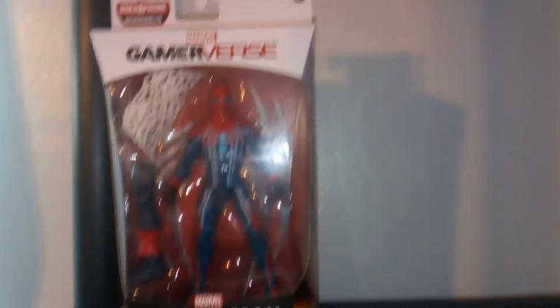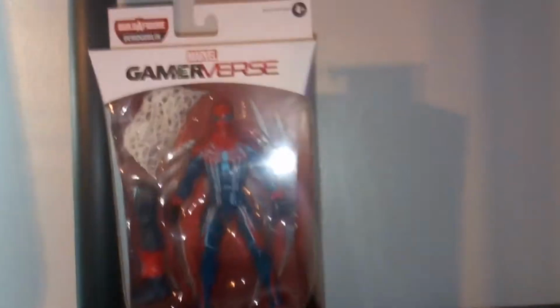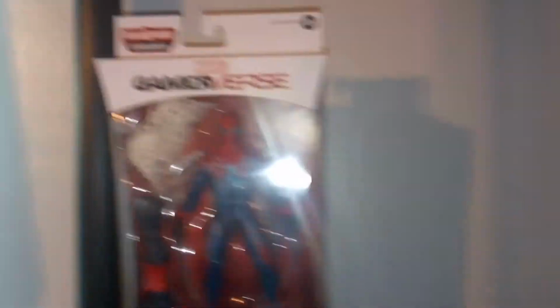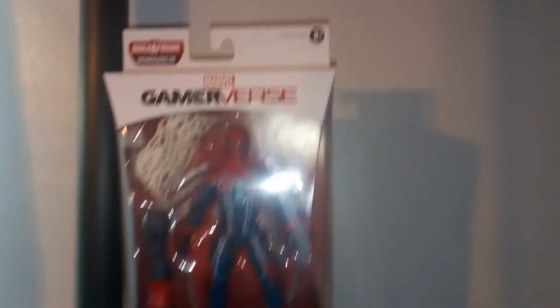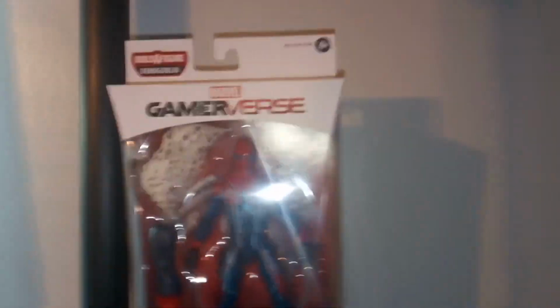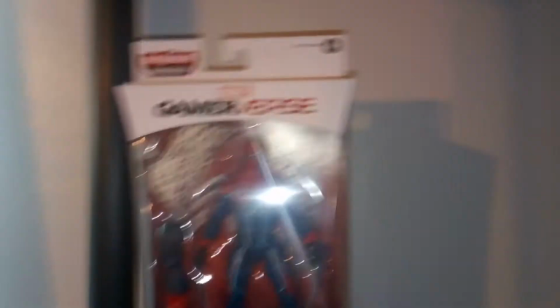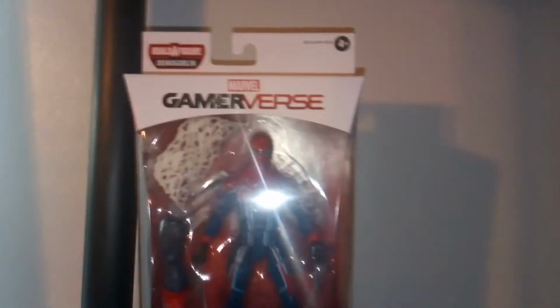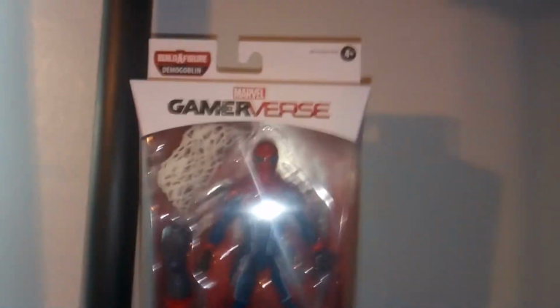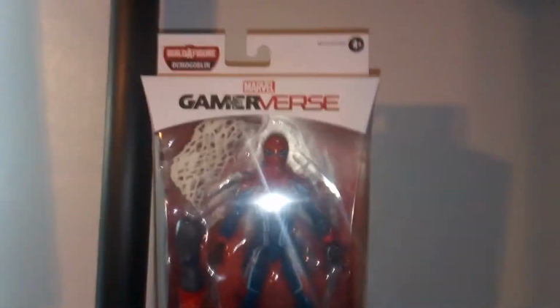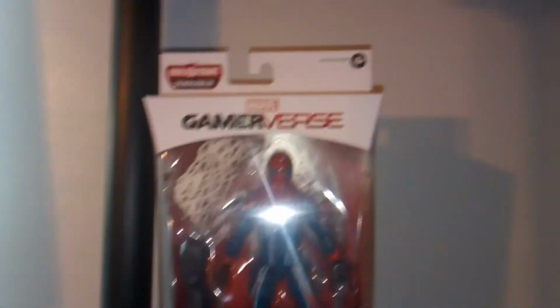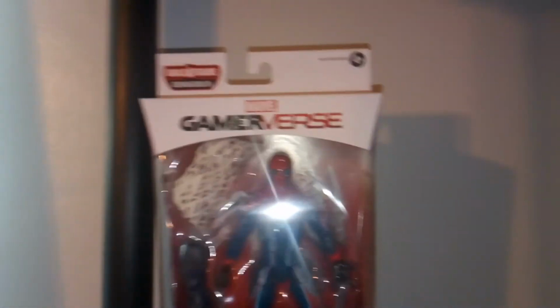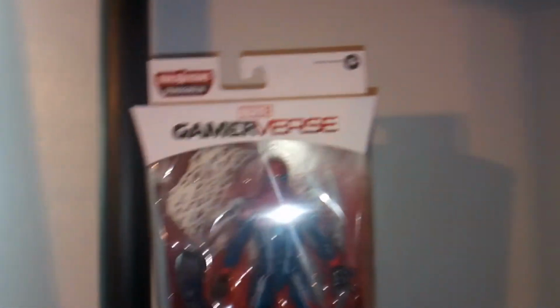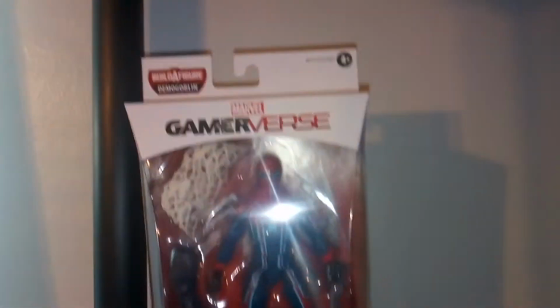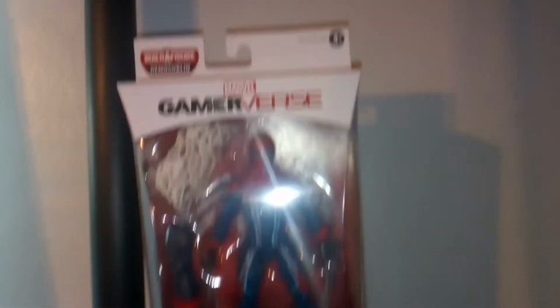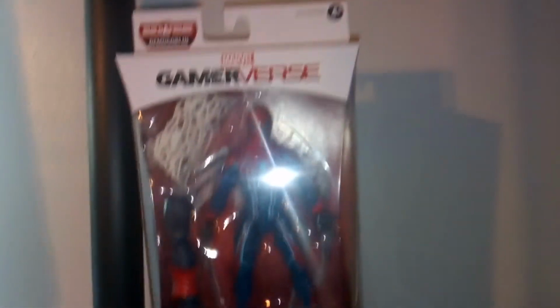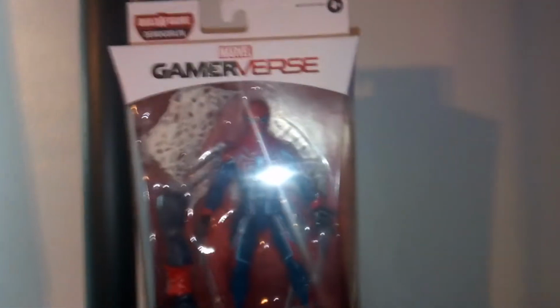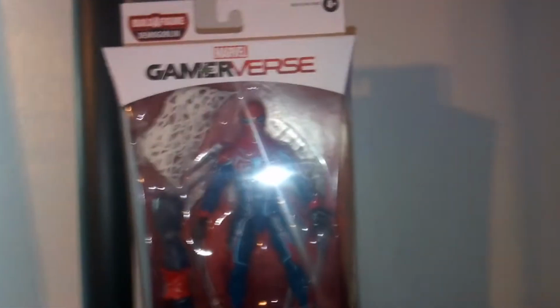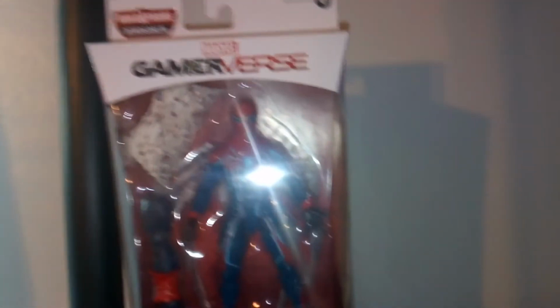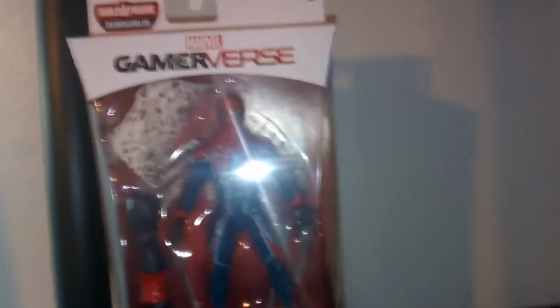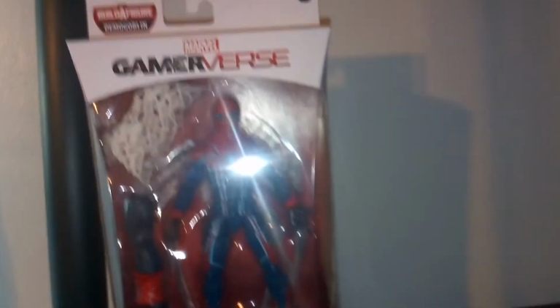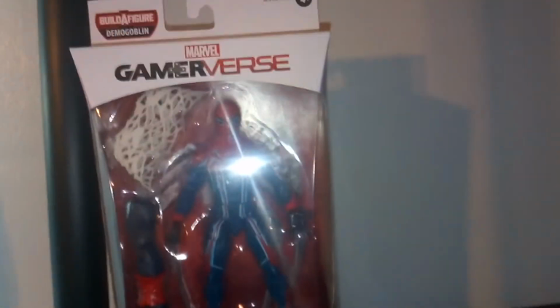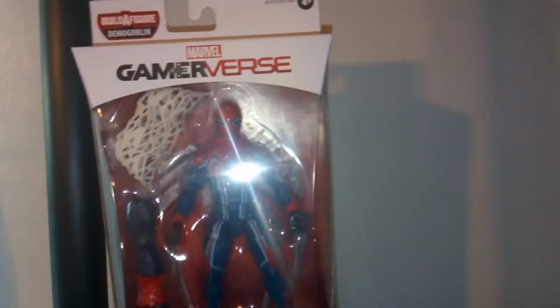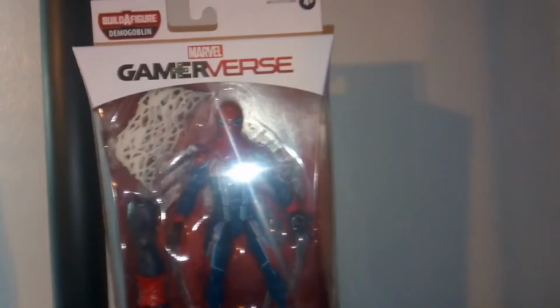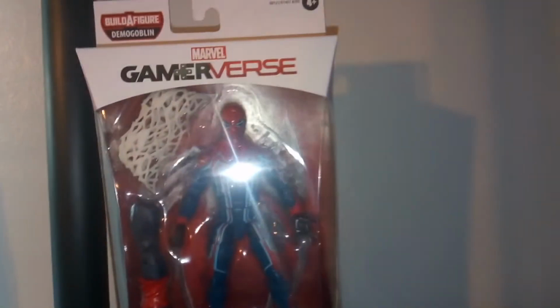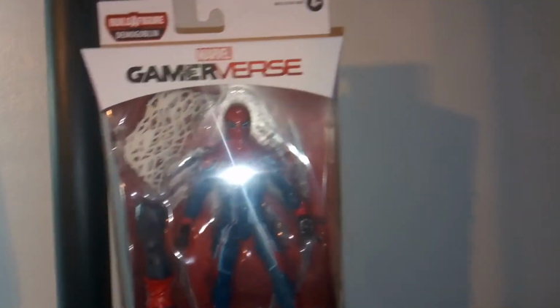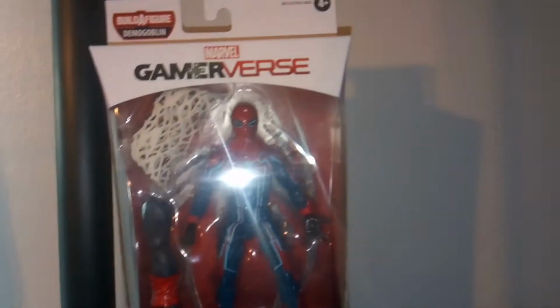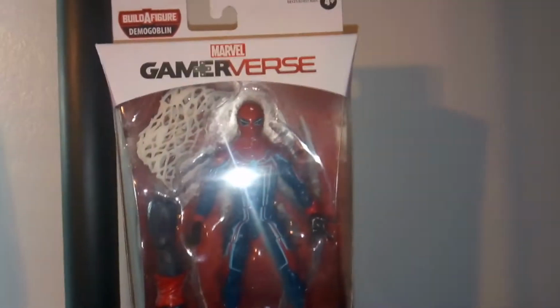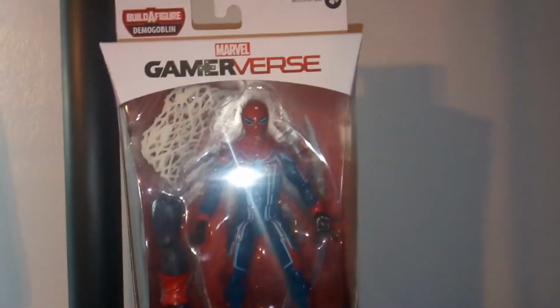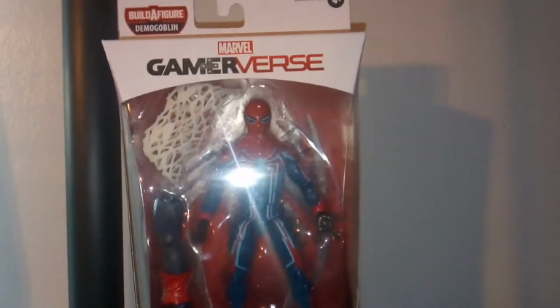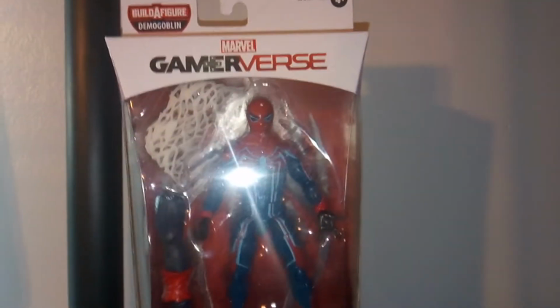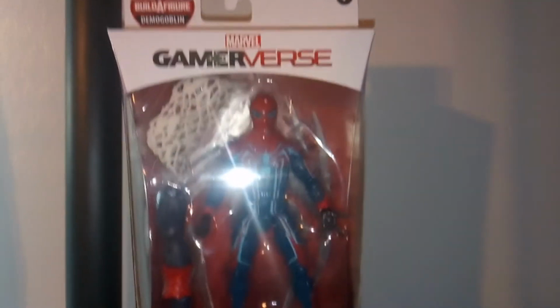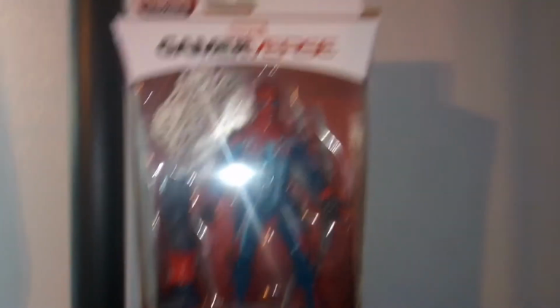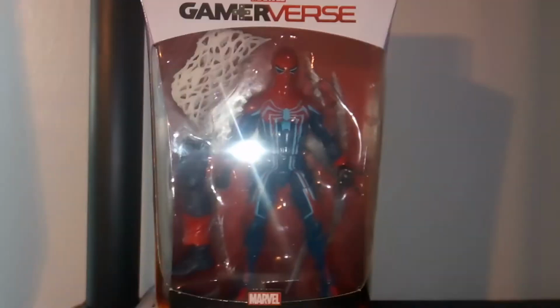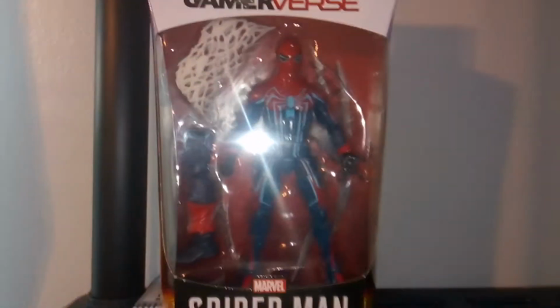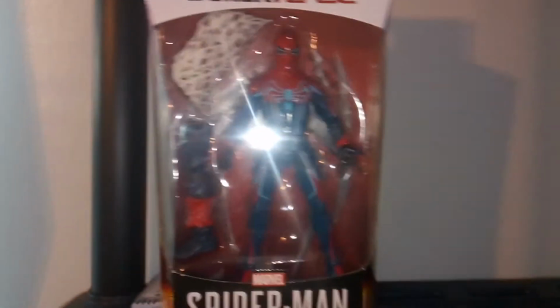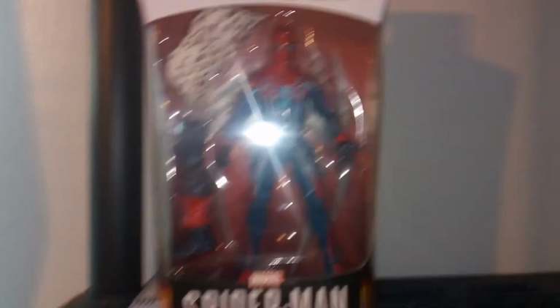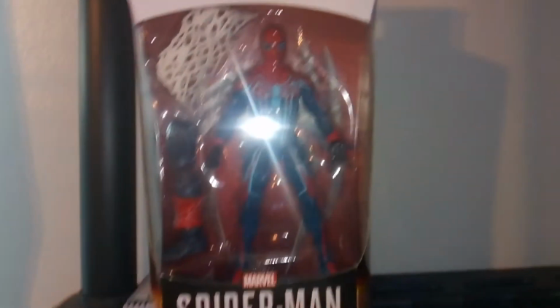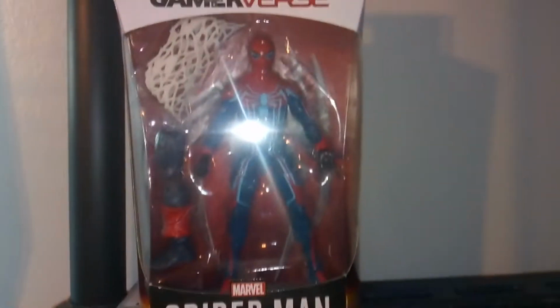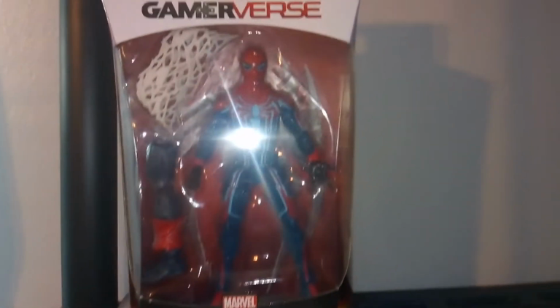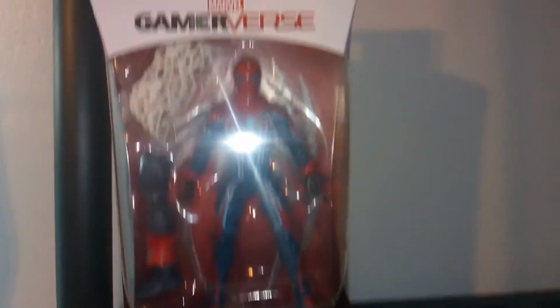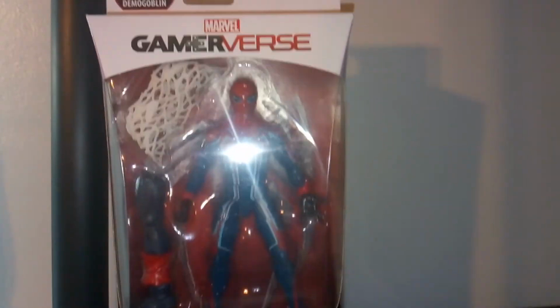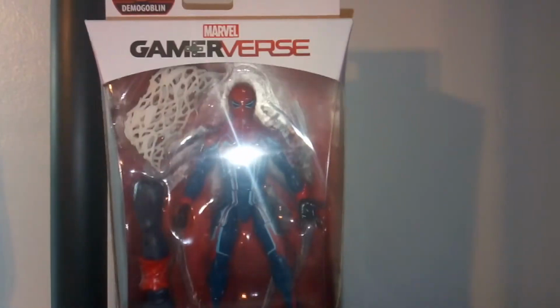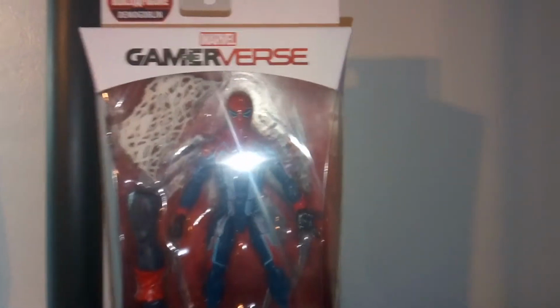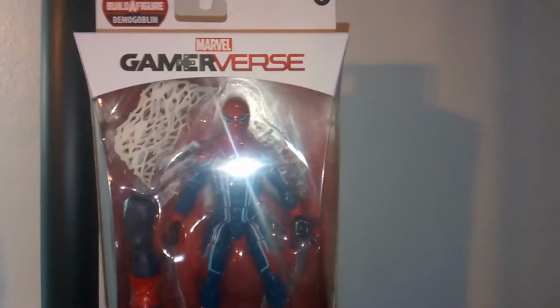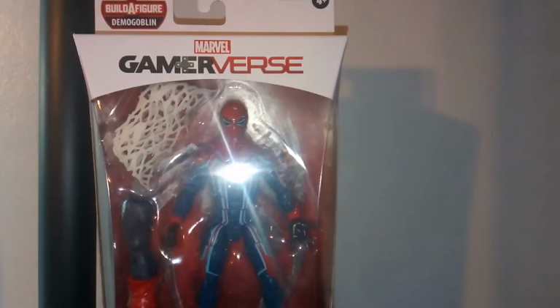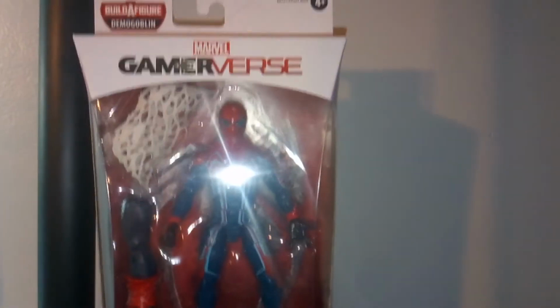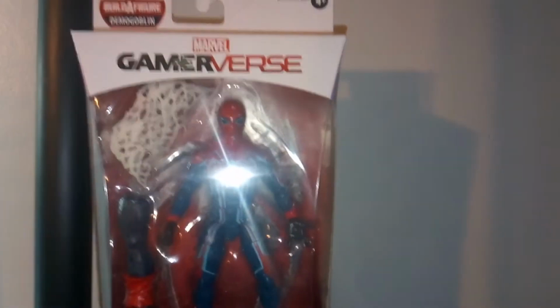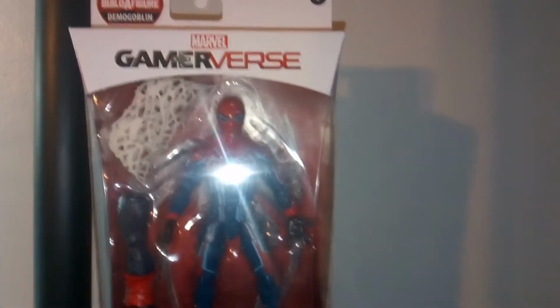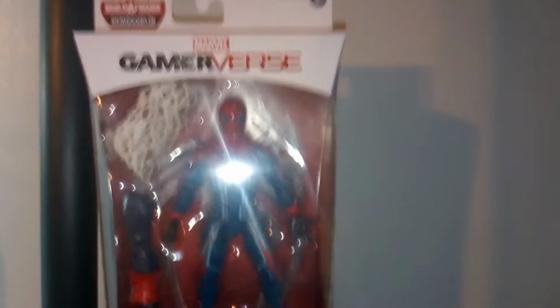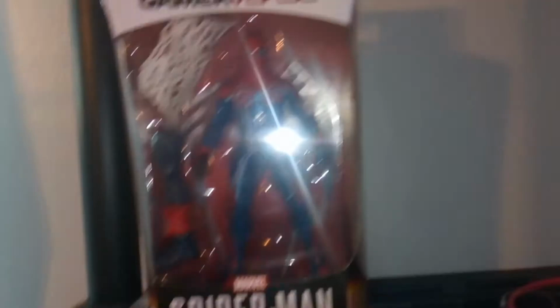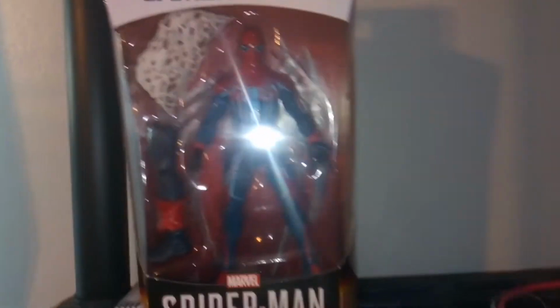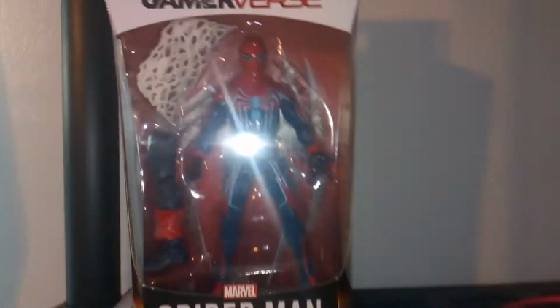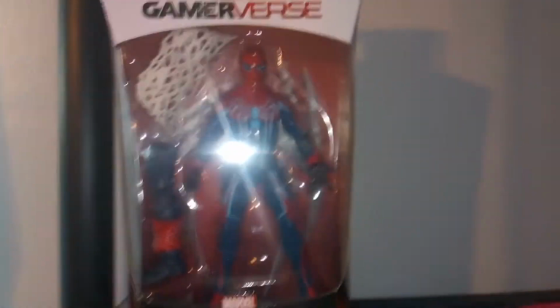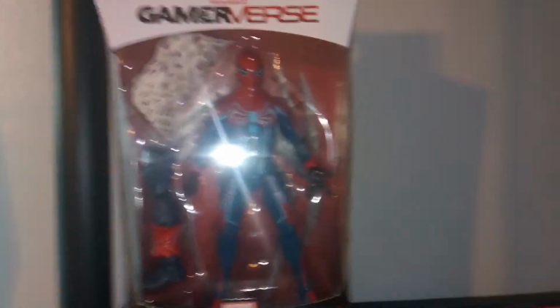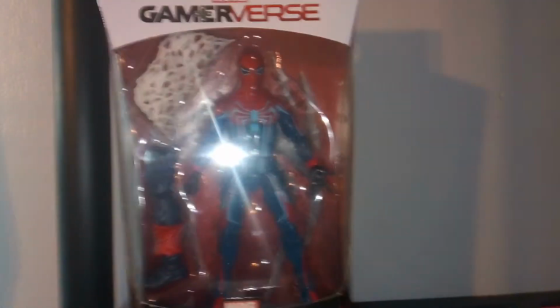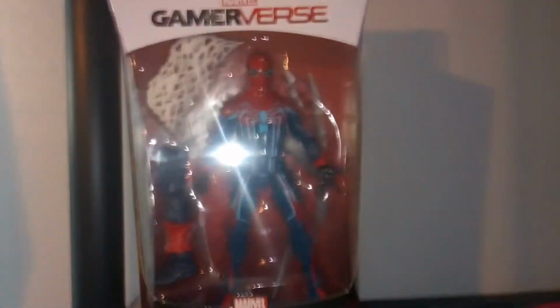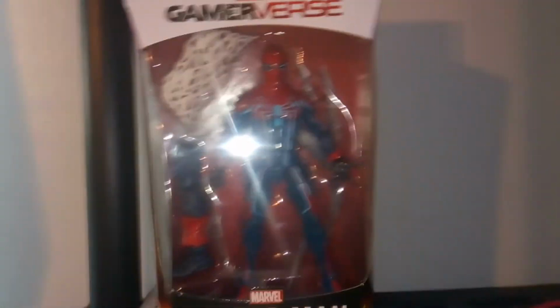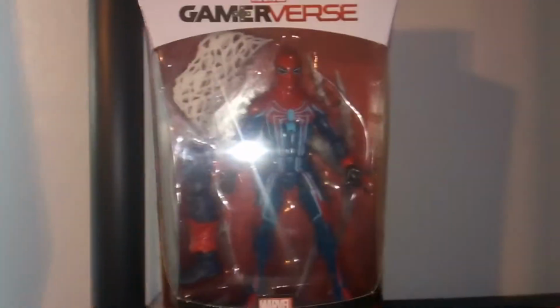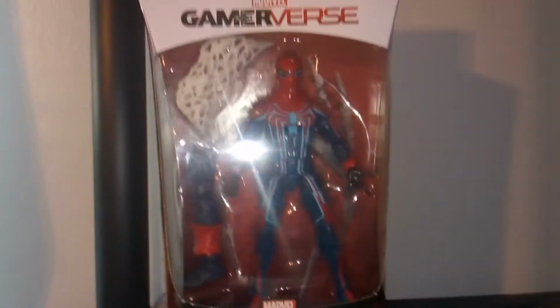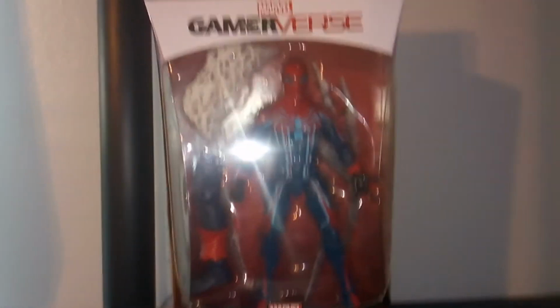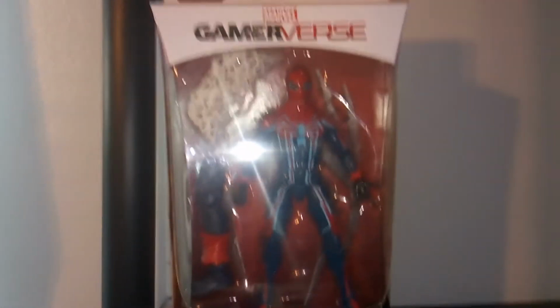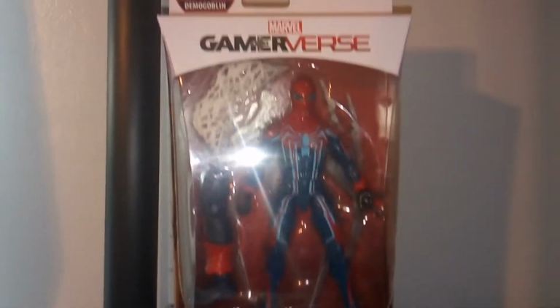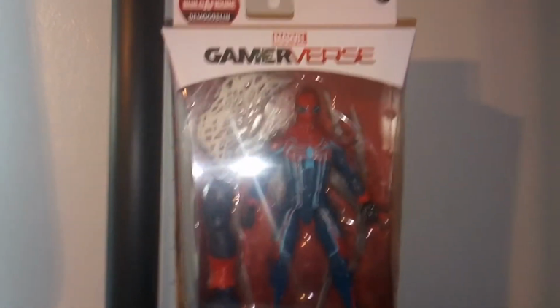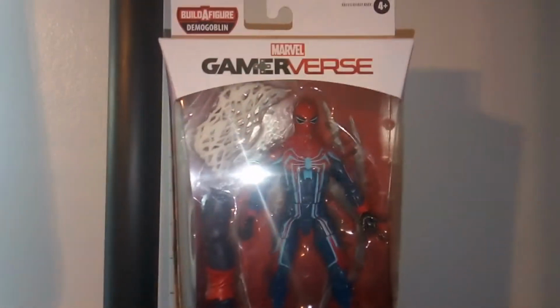Hi guys, welcome to Atari 37. Today I'm reviewing the Game Reverse PS4 Spider-Man Velocity Suit Spider-Man. Really cool, really blessed to pick this up today.